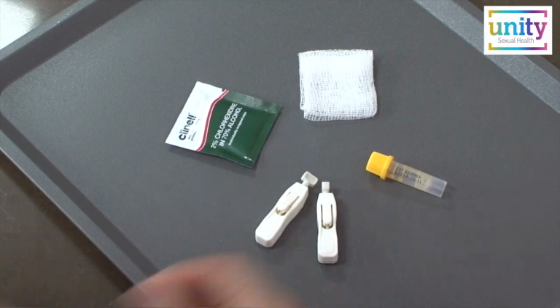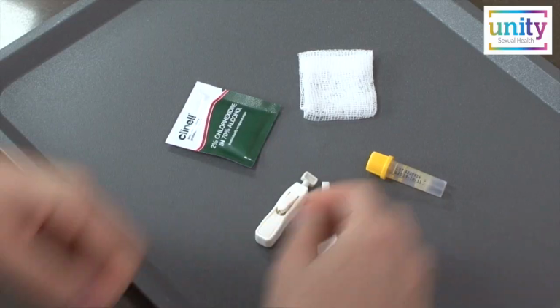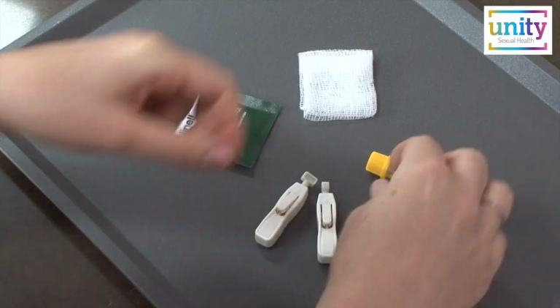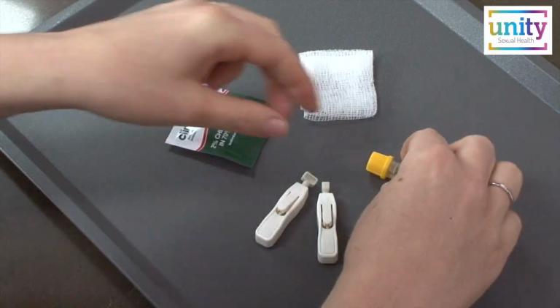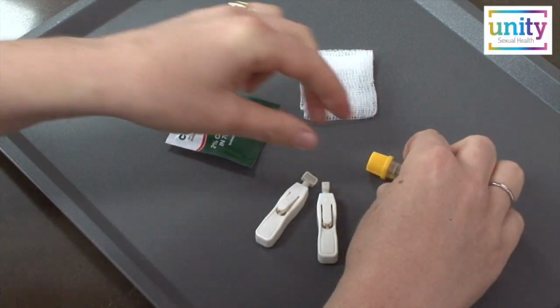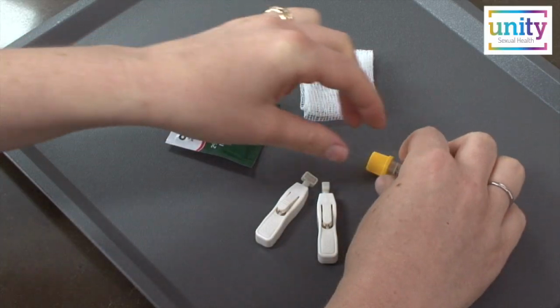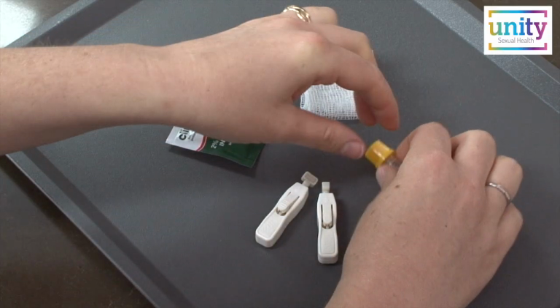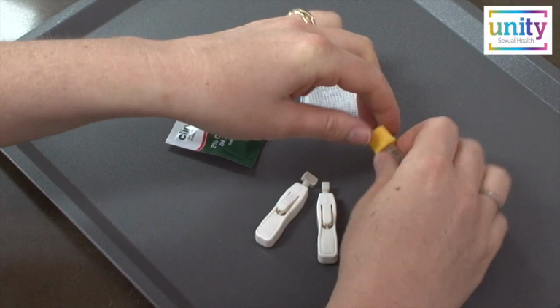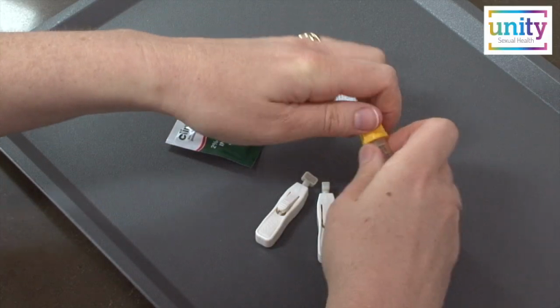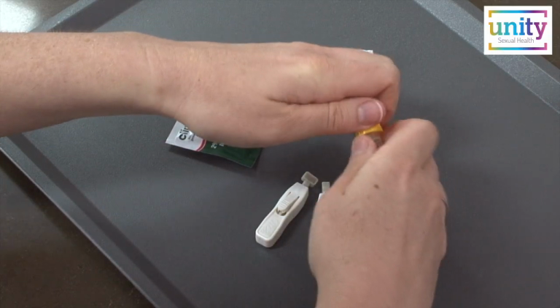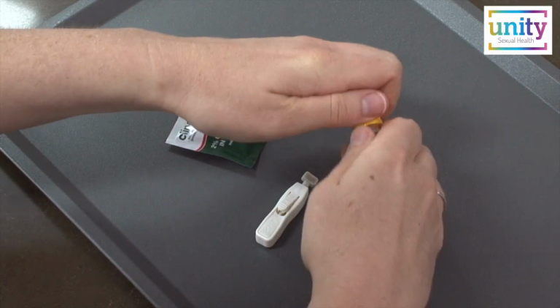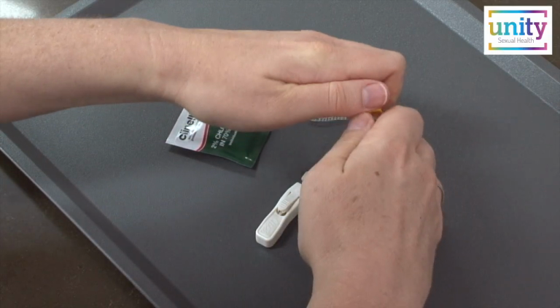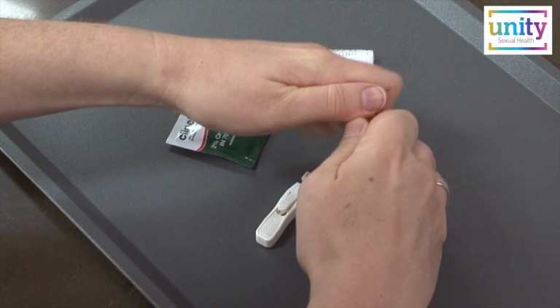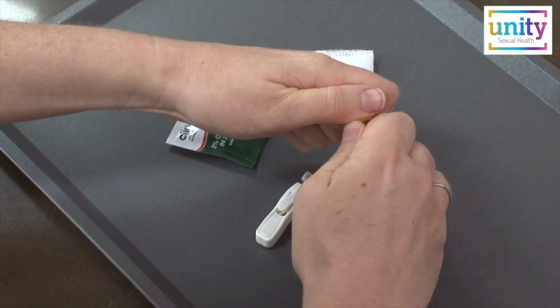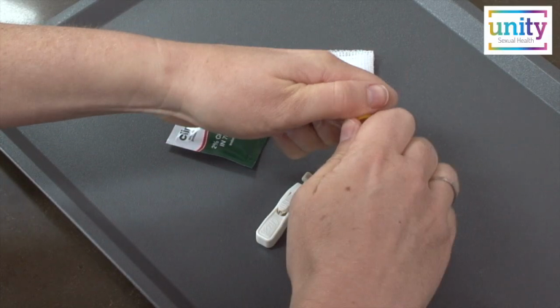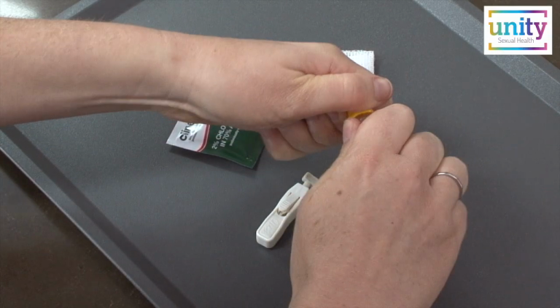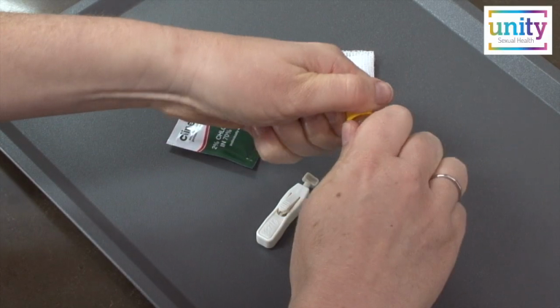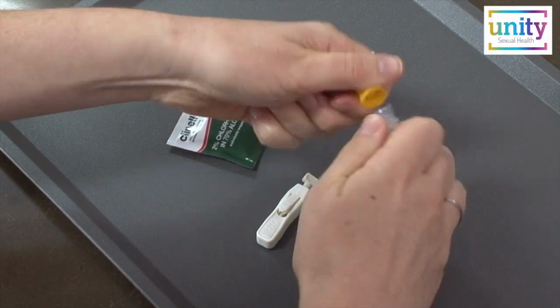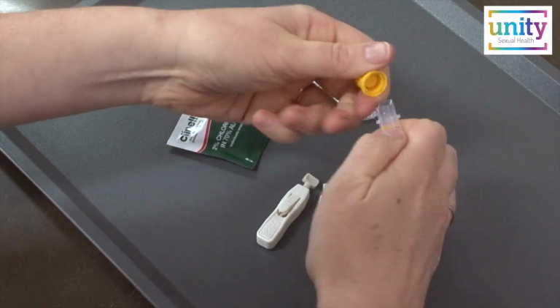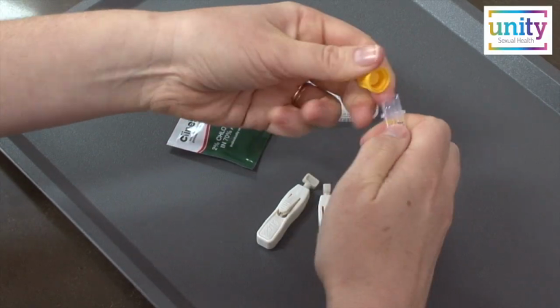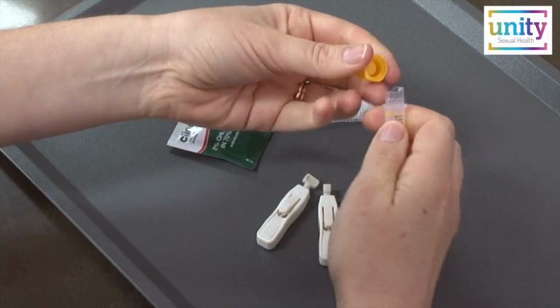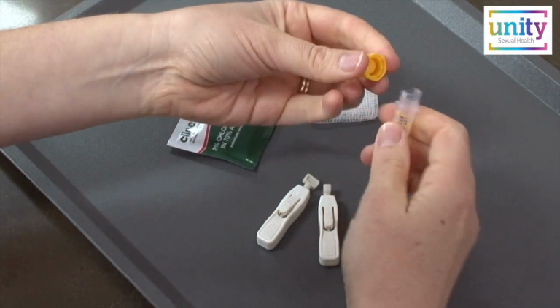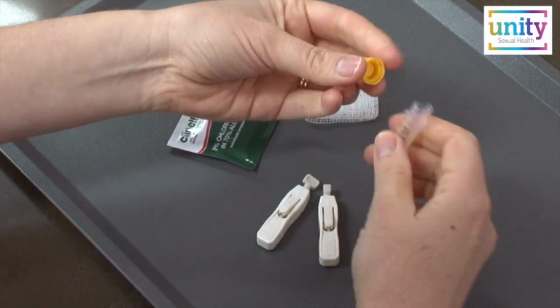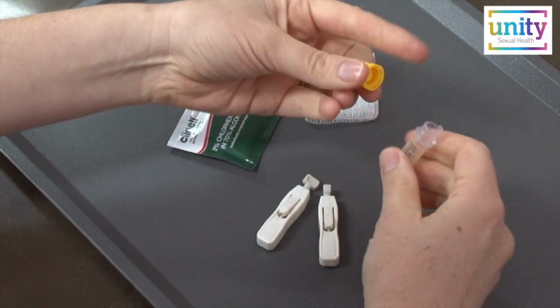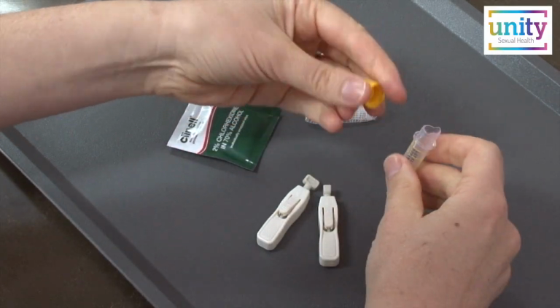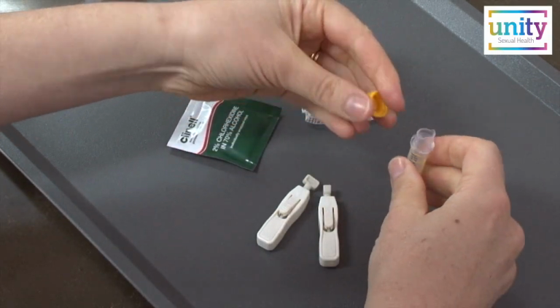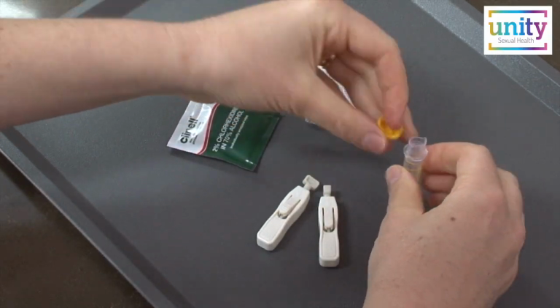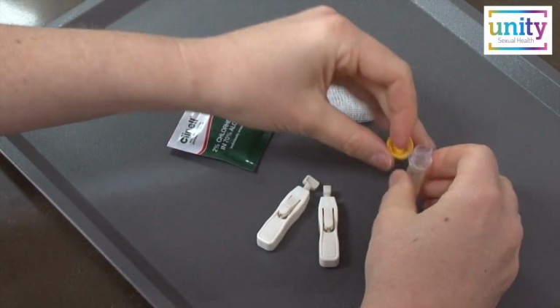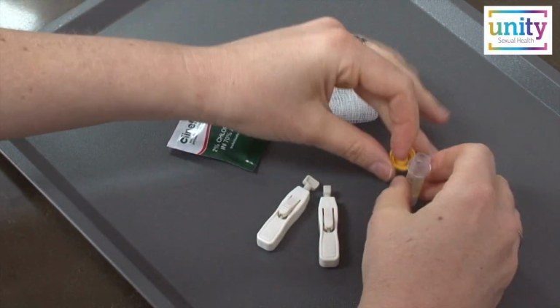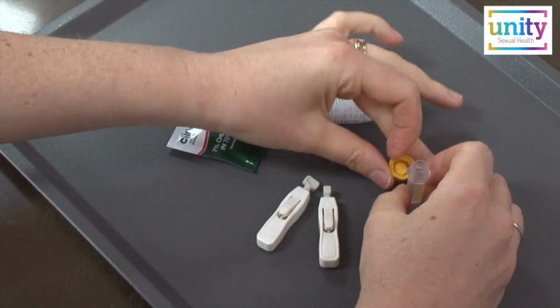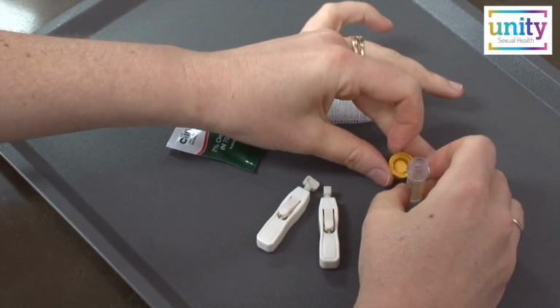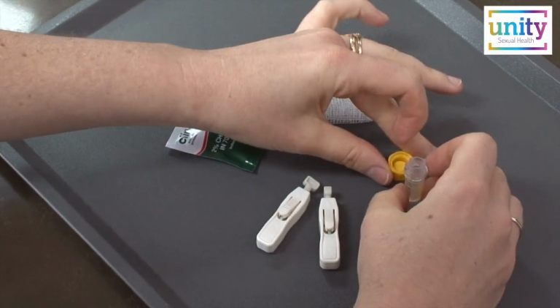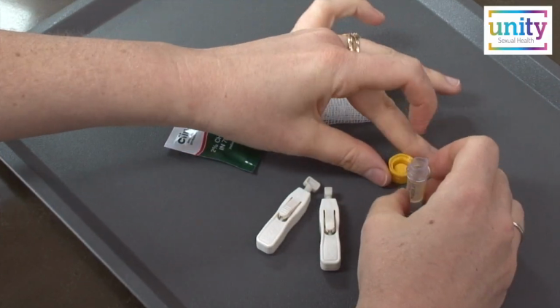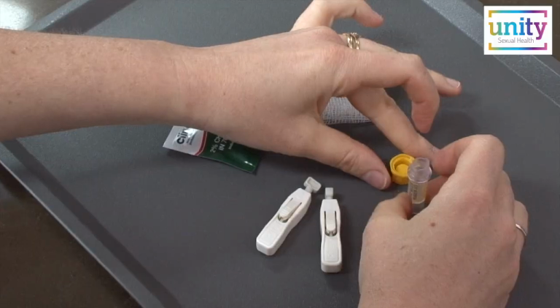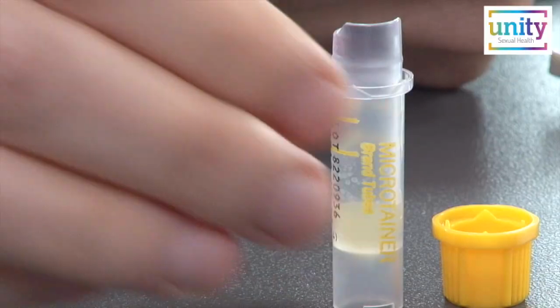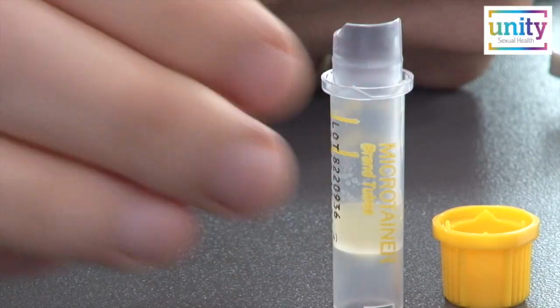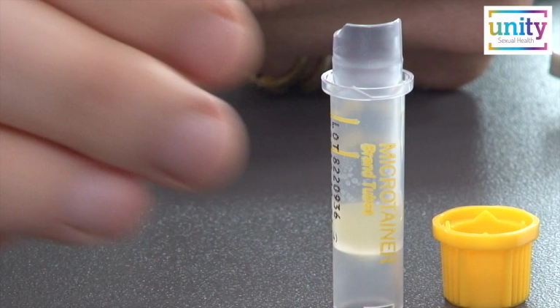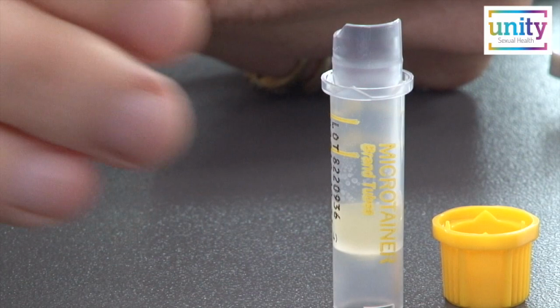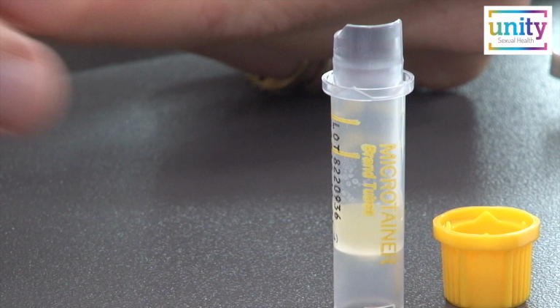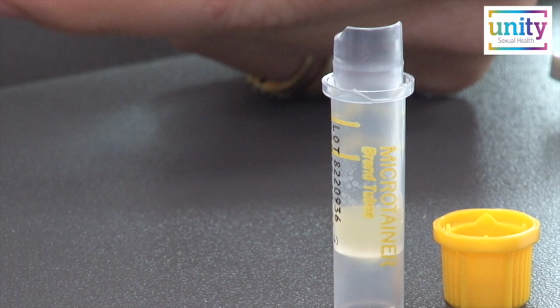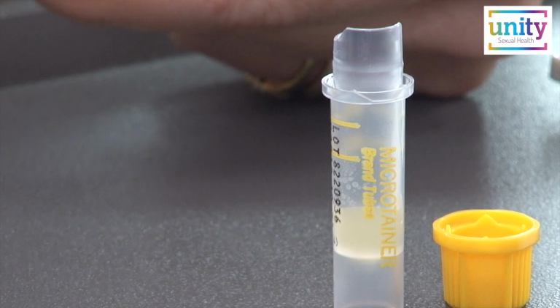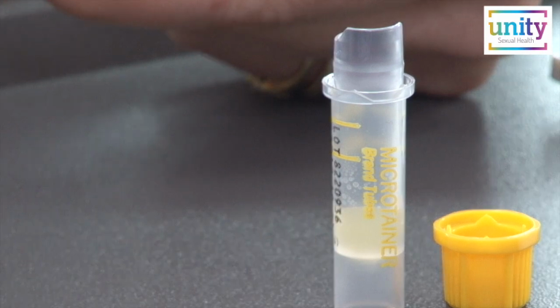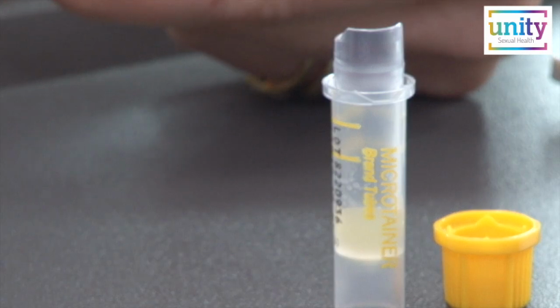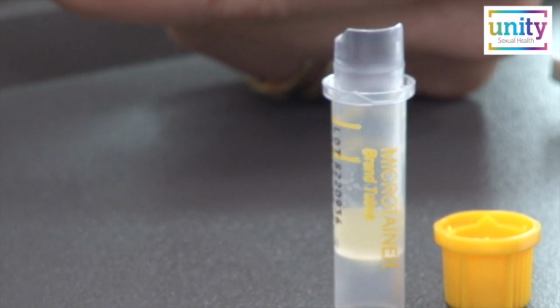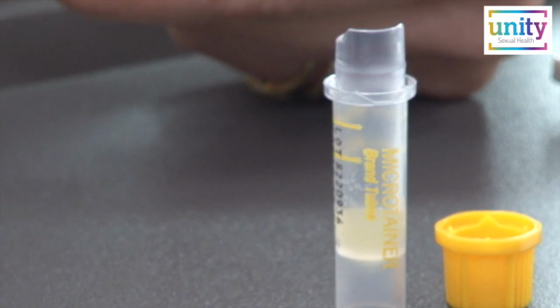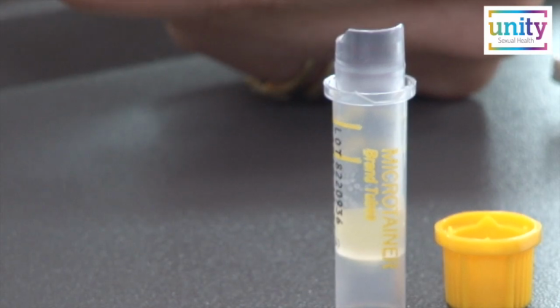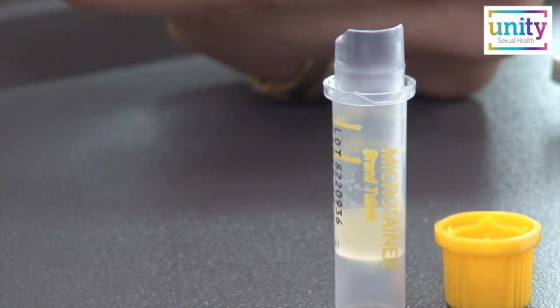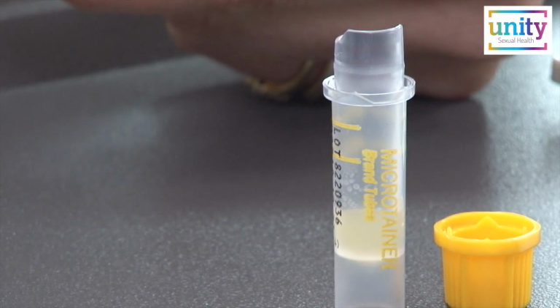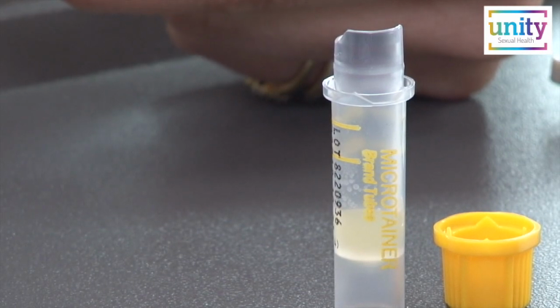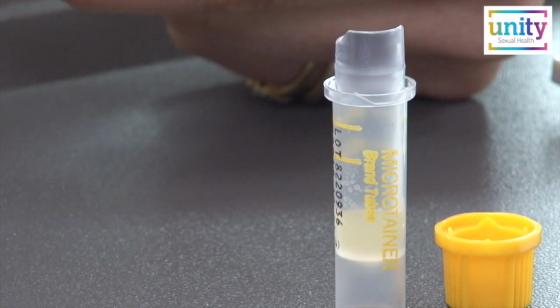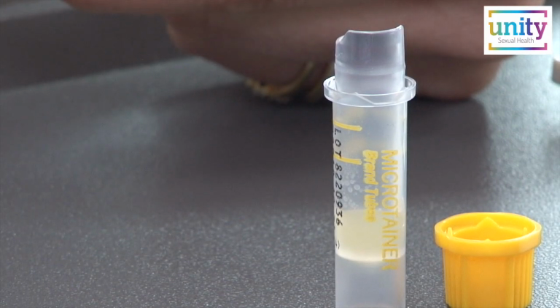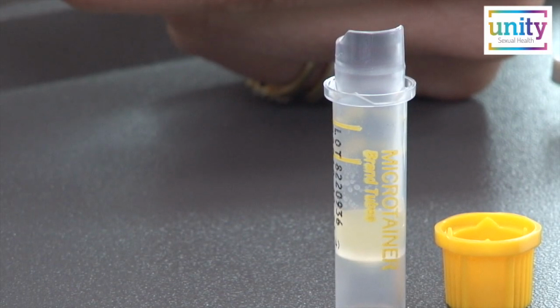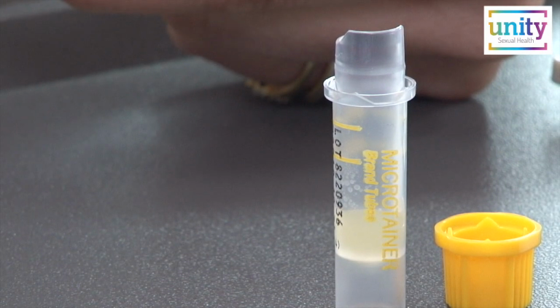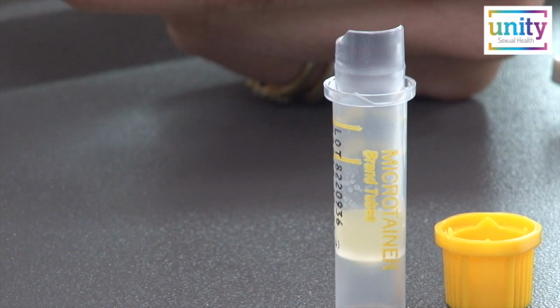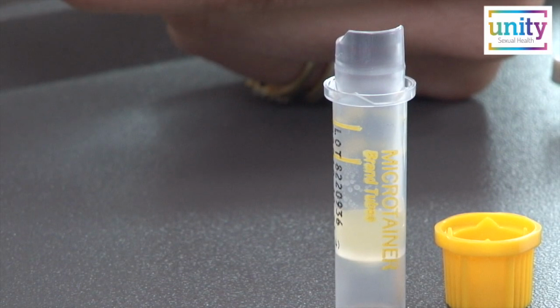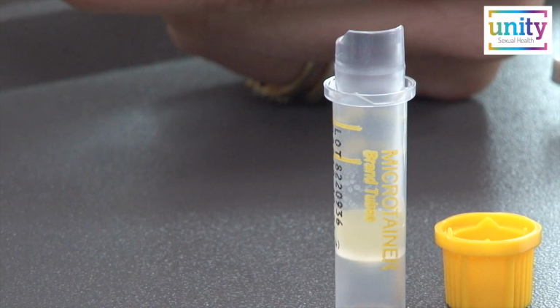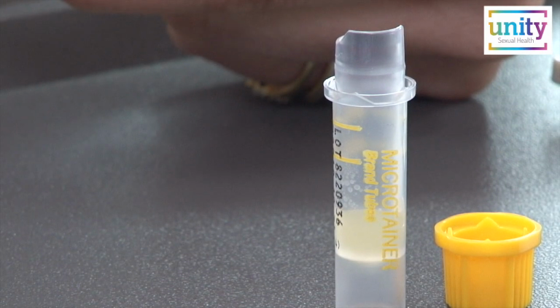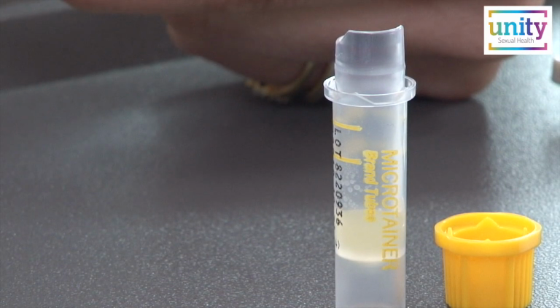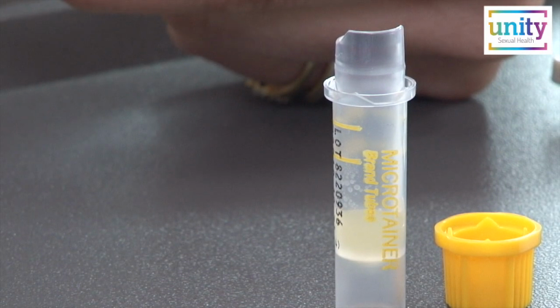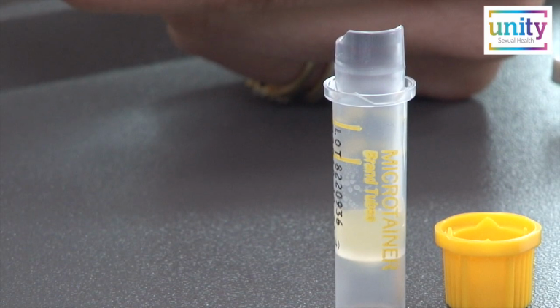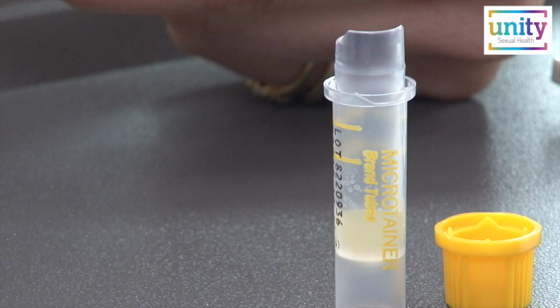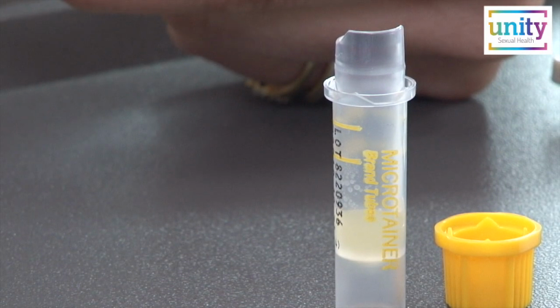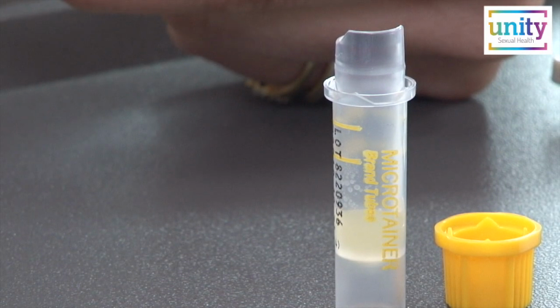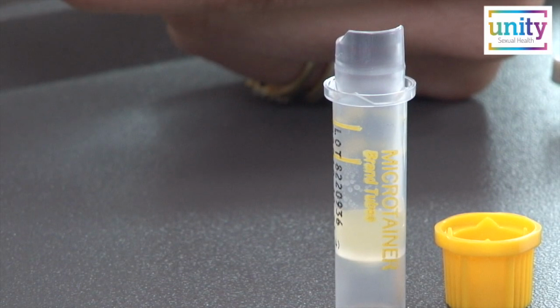Take the lid off the specimen tube and place it upright on a flat surface. Be careful that no gel is spilled from the specimen tube.